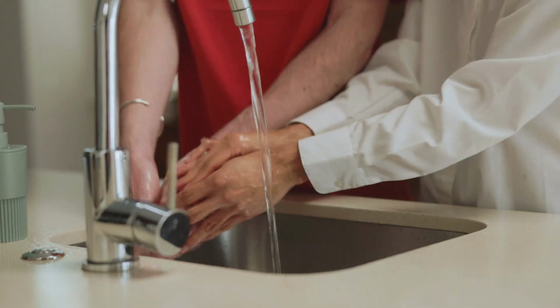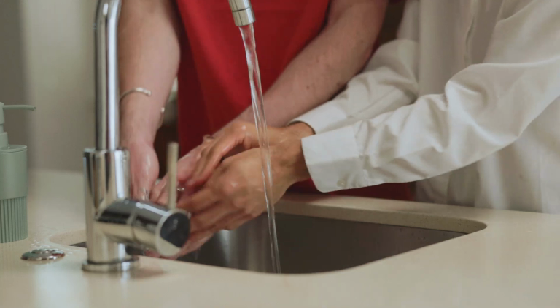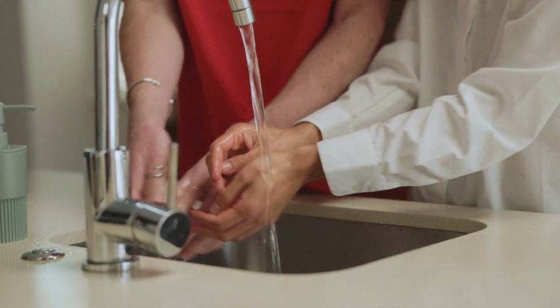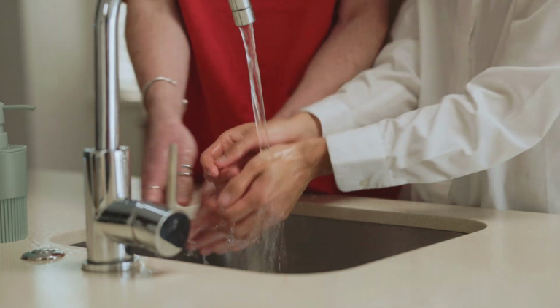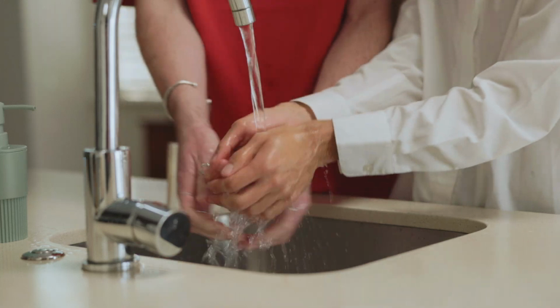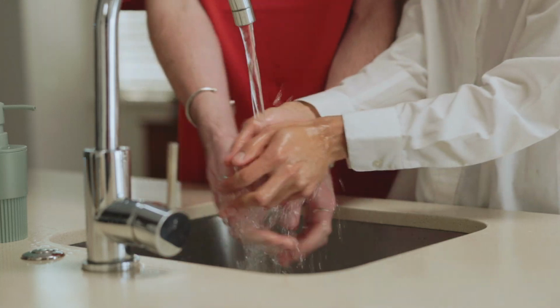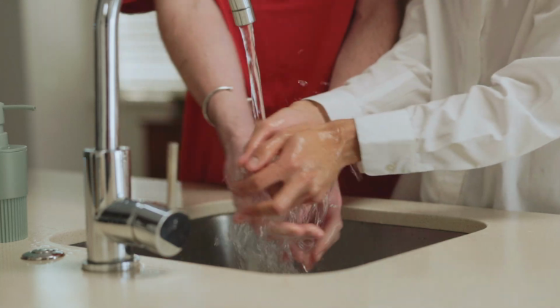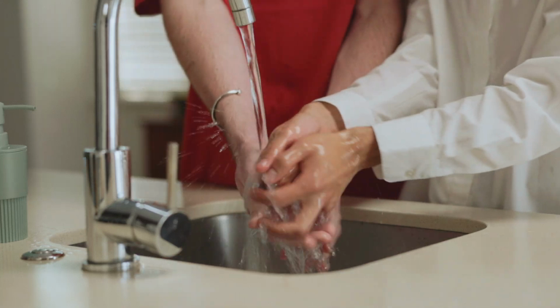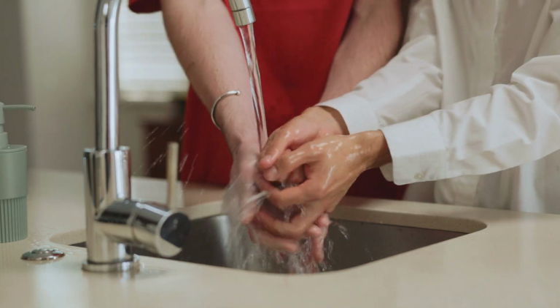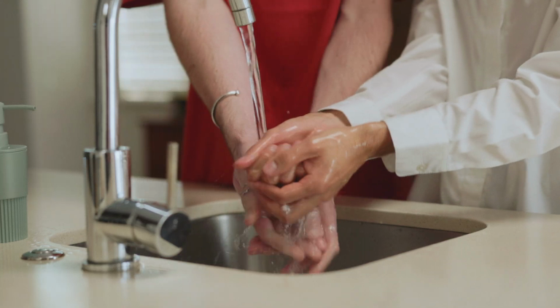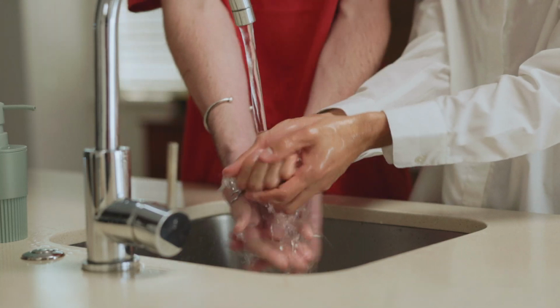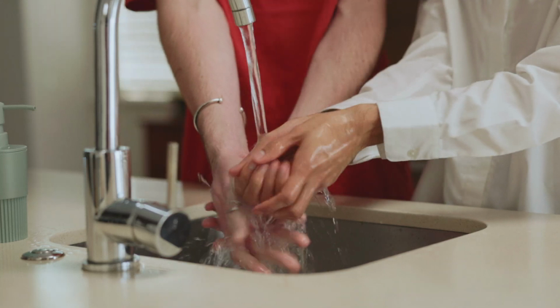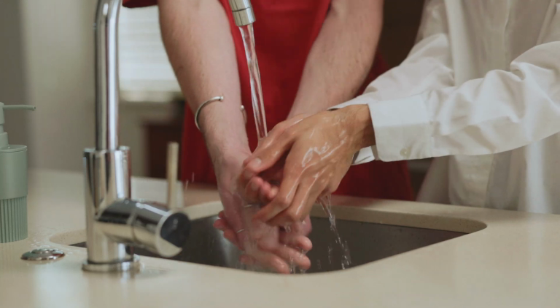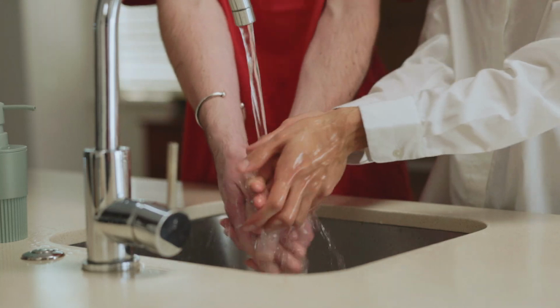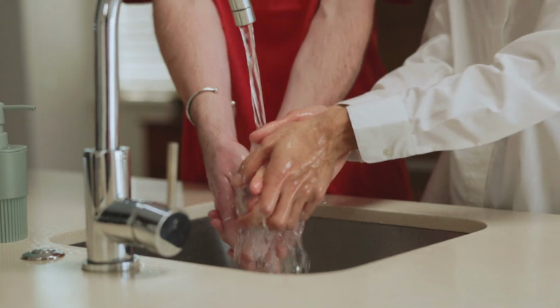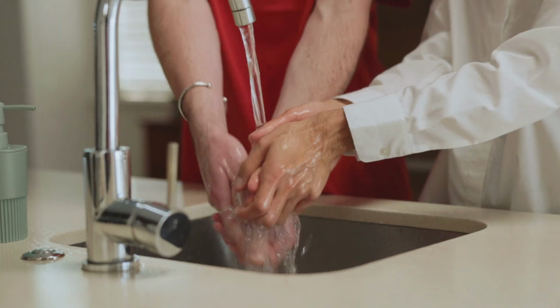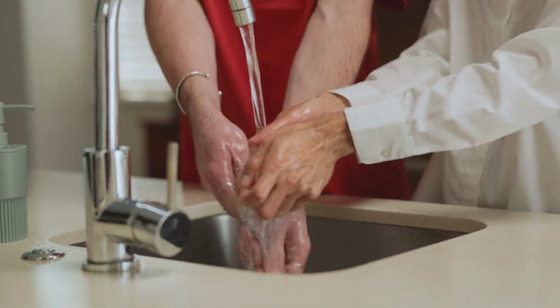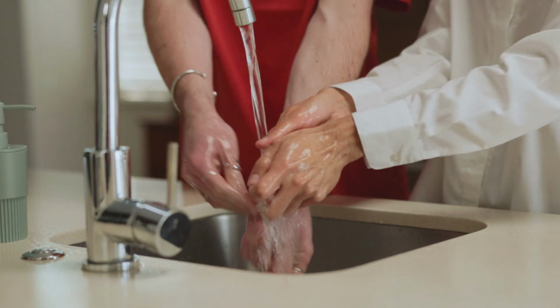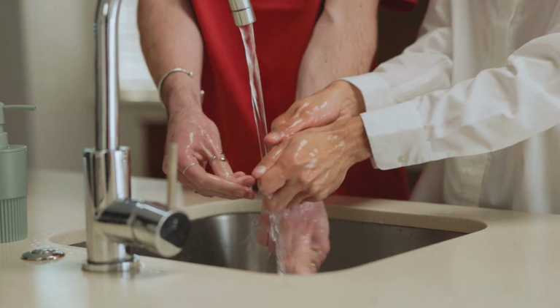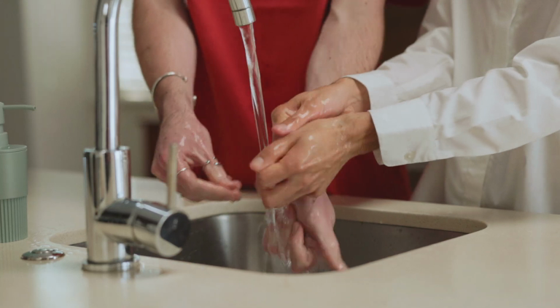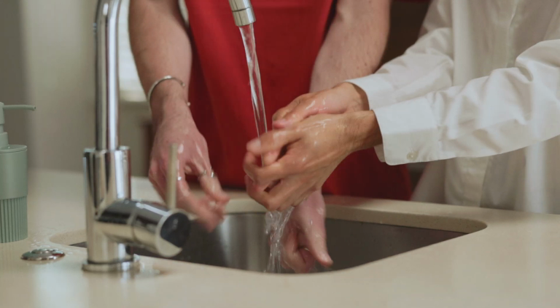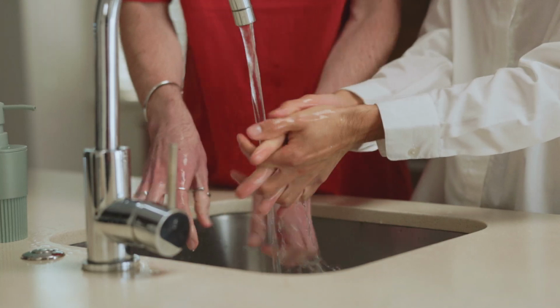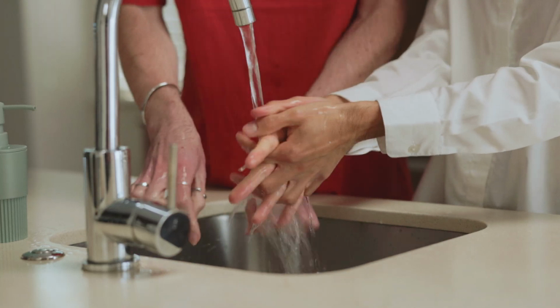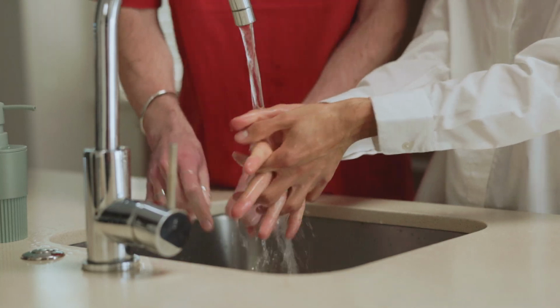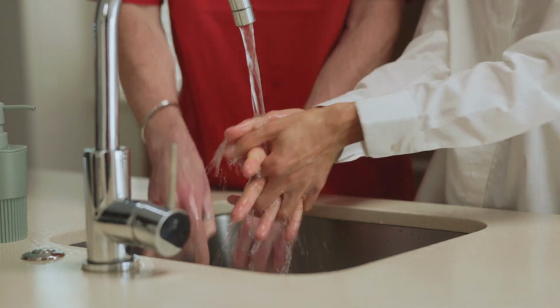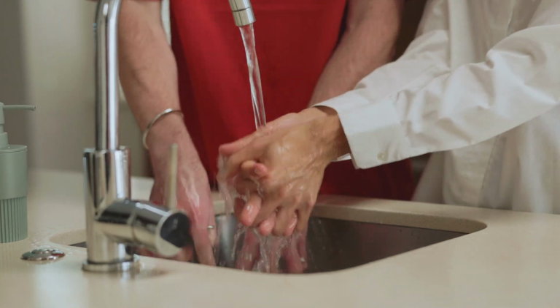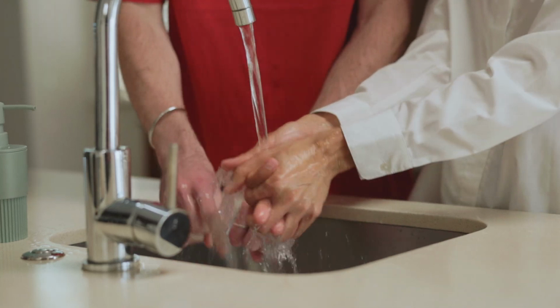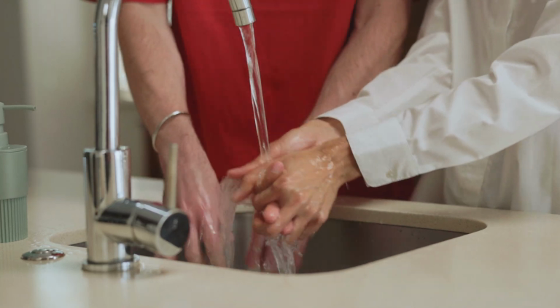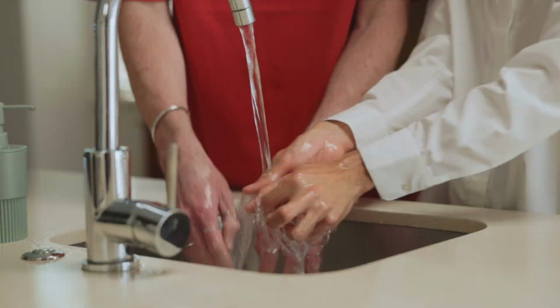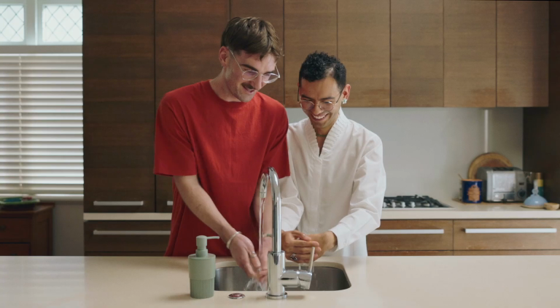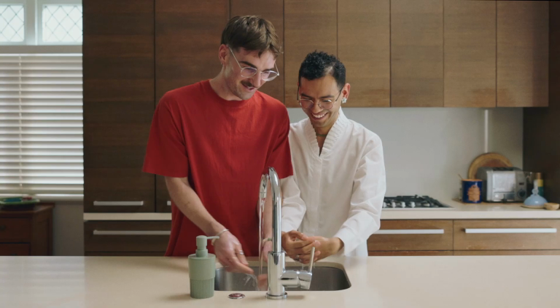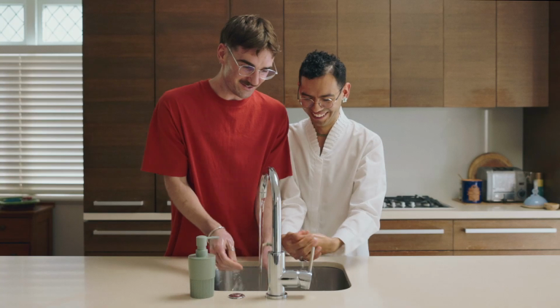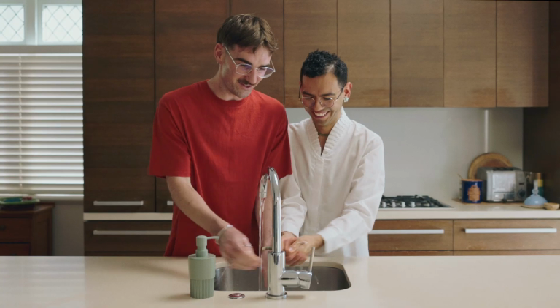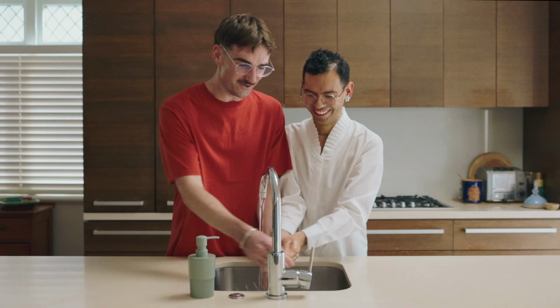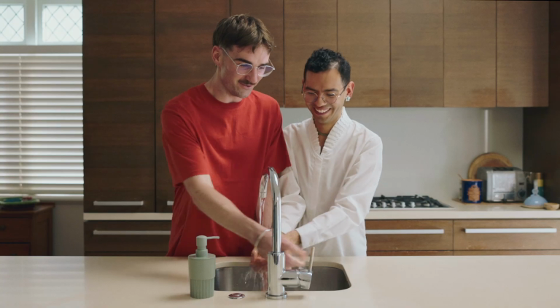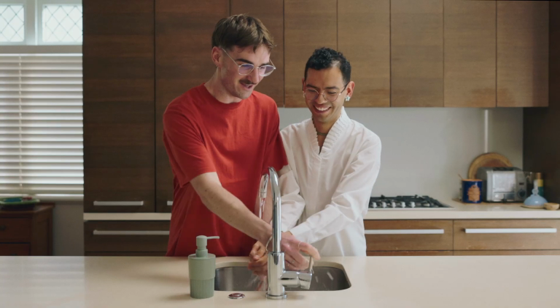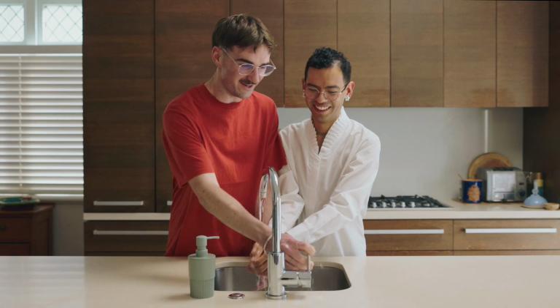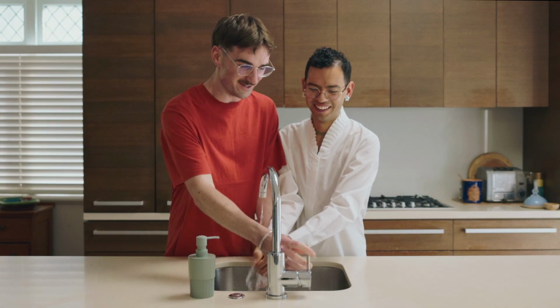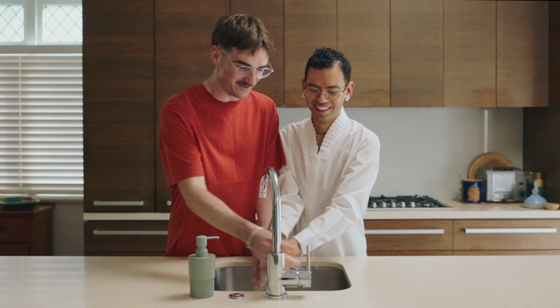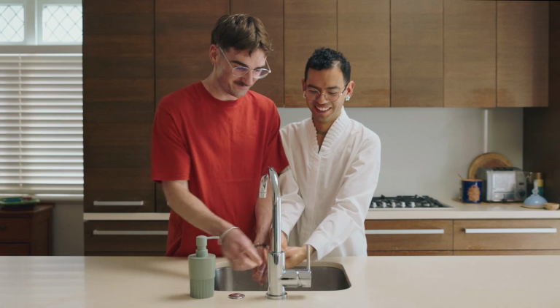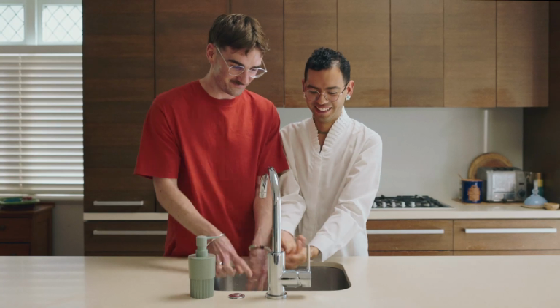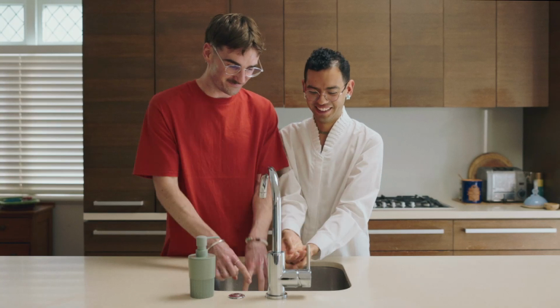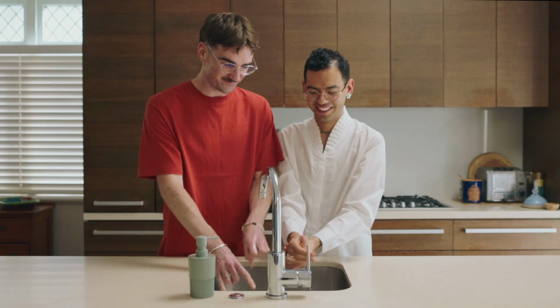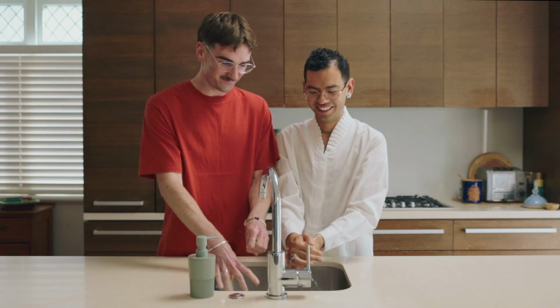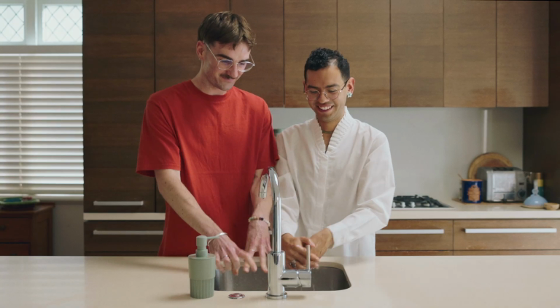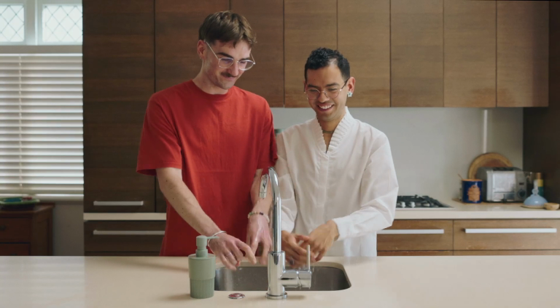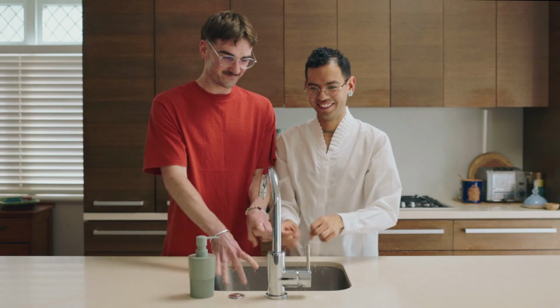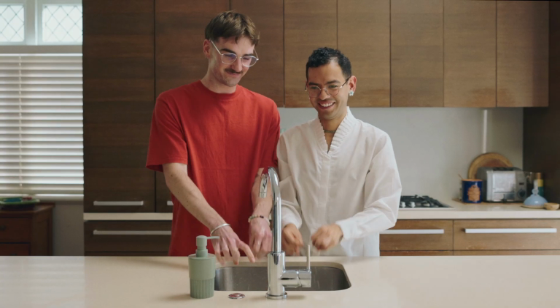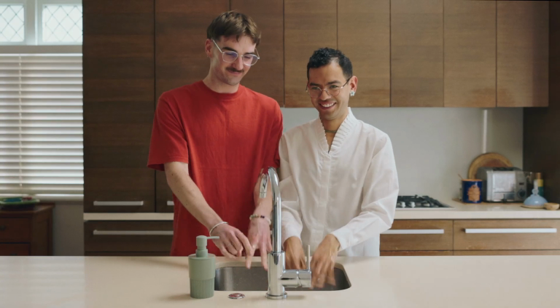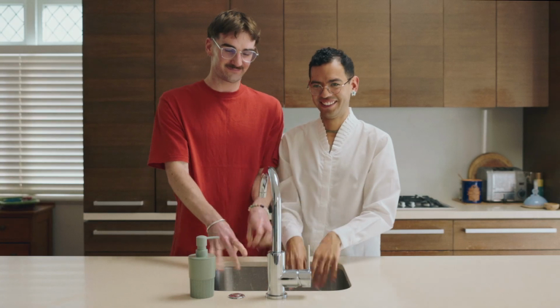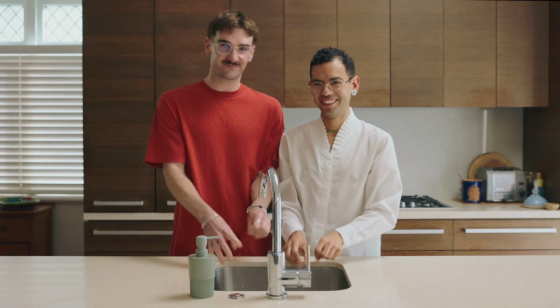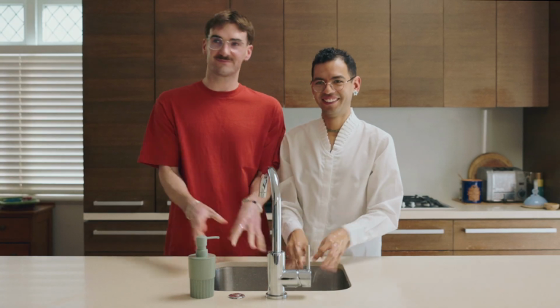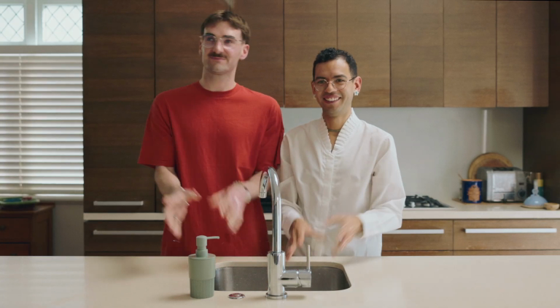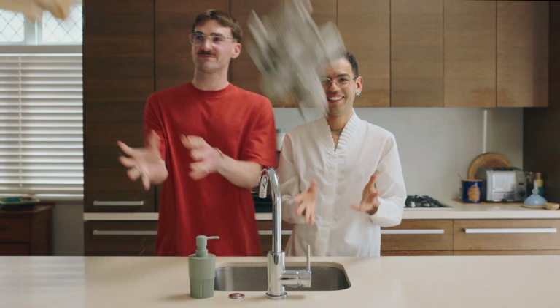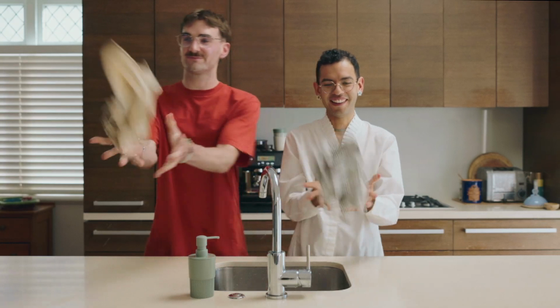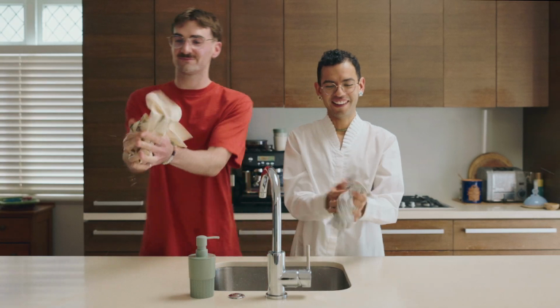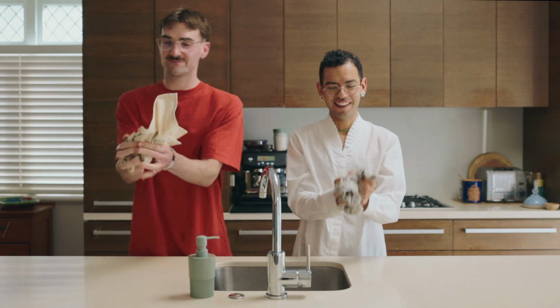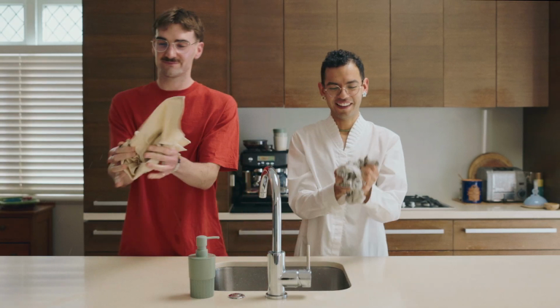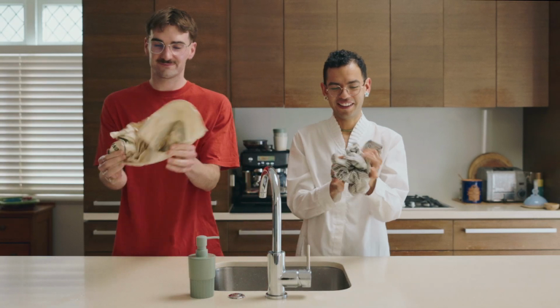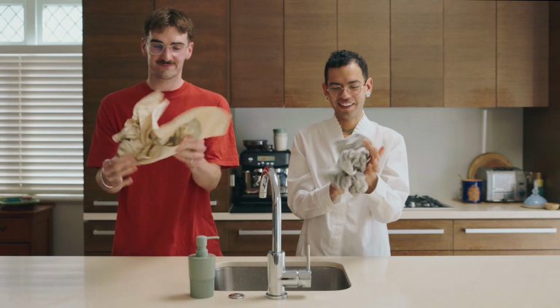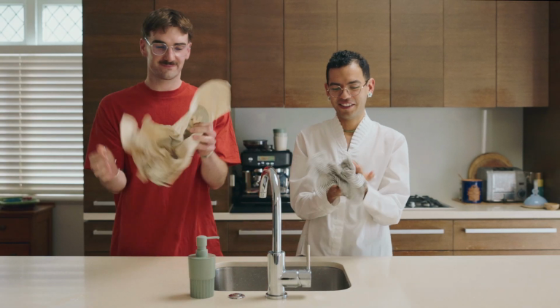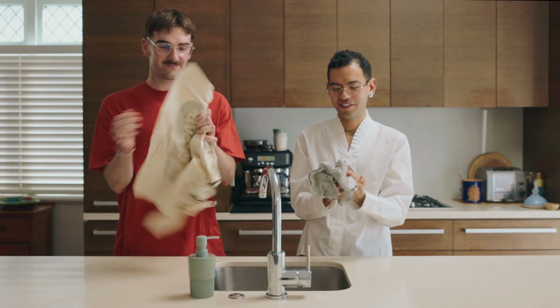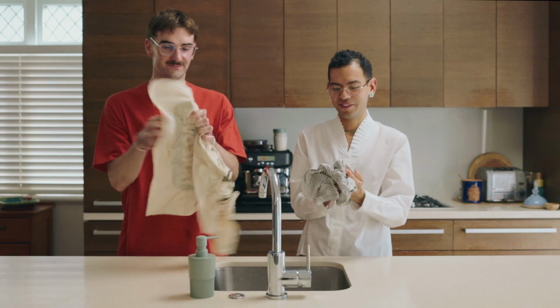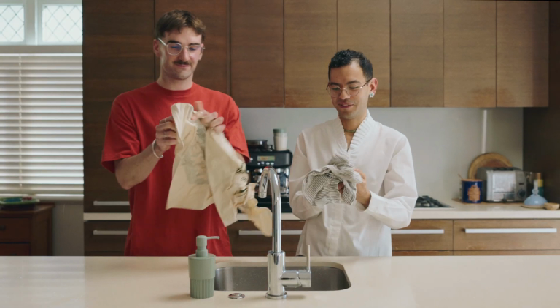Step 1. Wash and dry your hands. It's best to use warm water as this helps blood circulate to your fingertips.